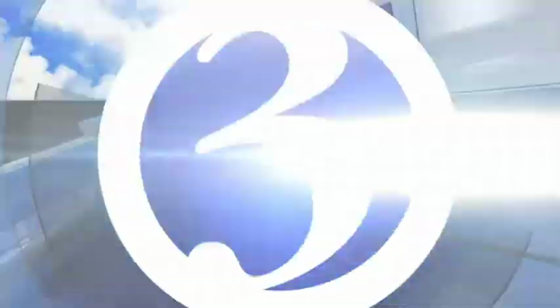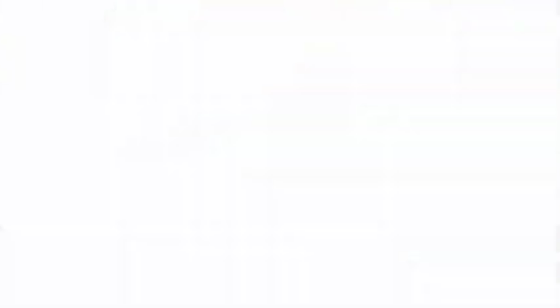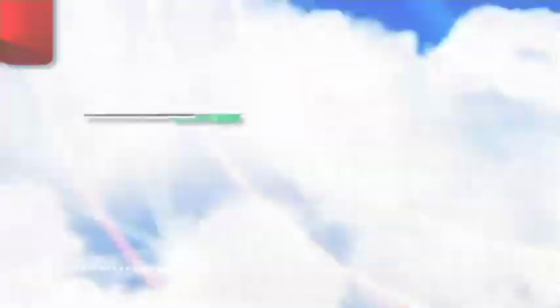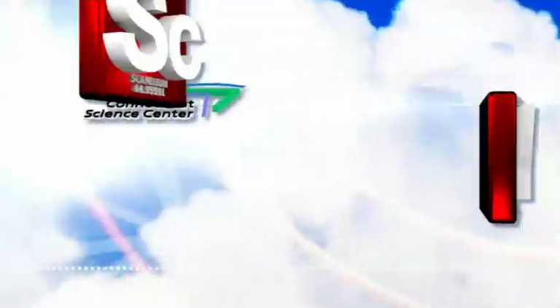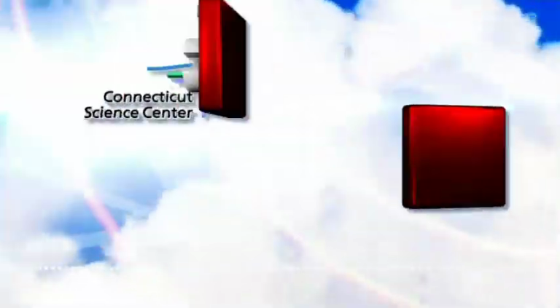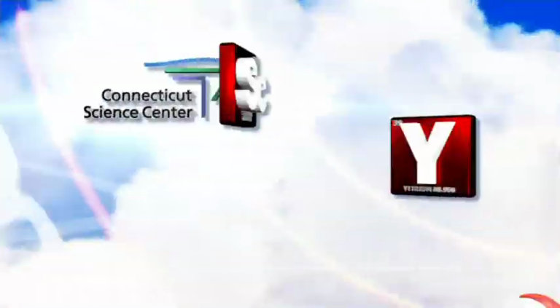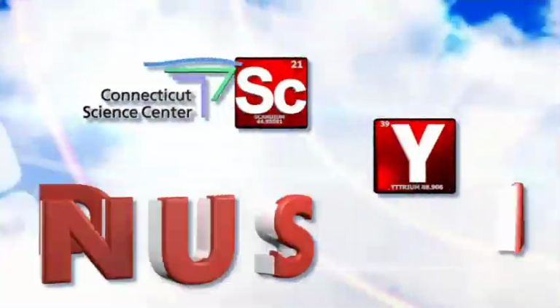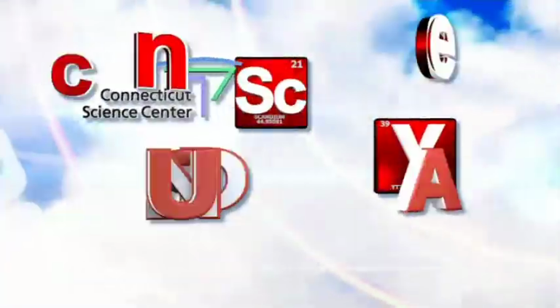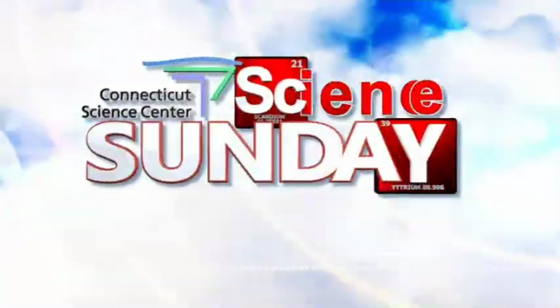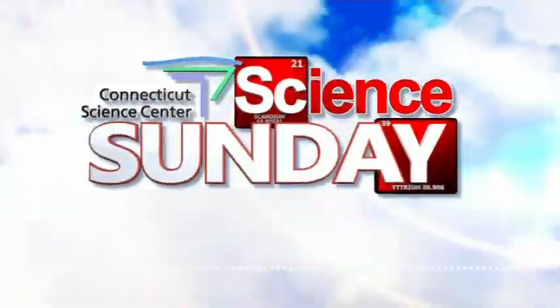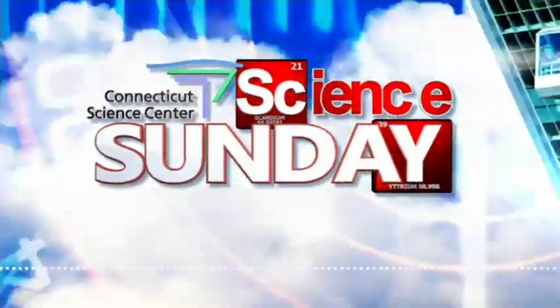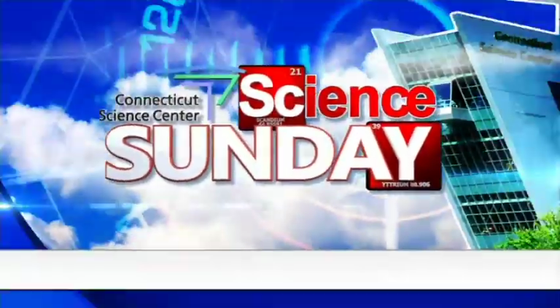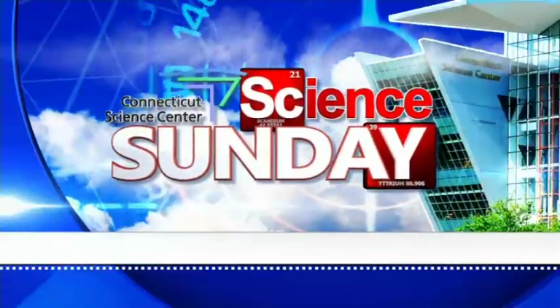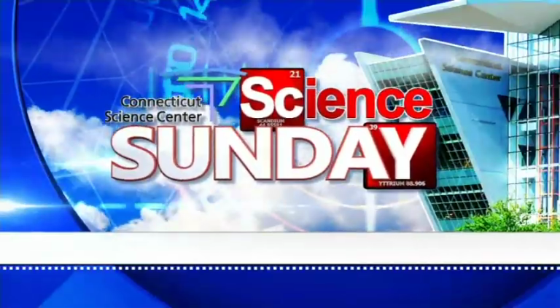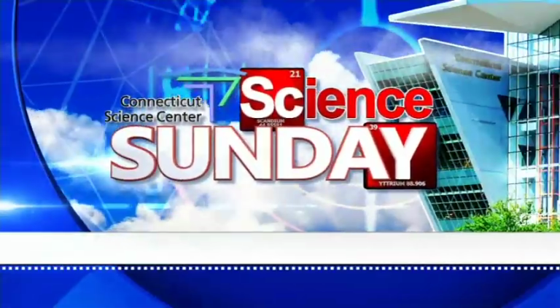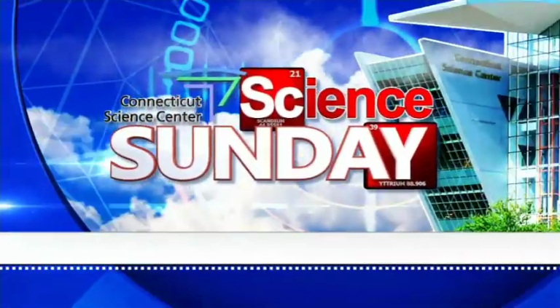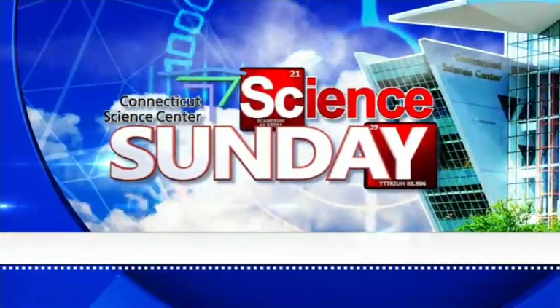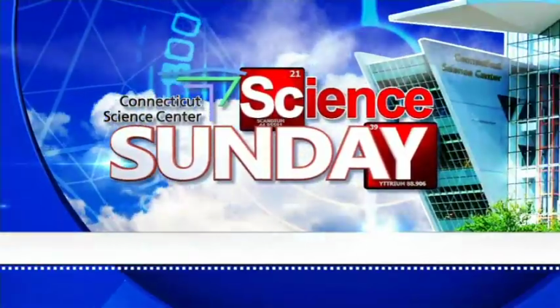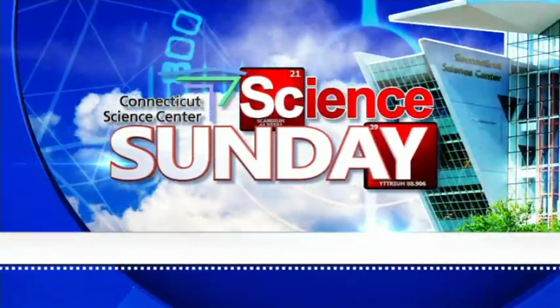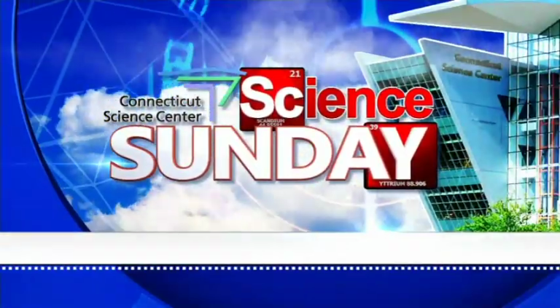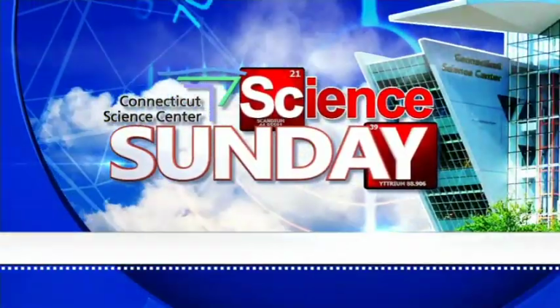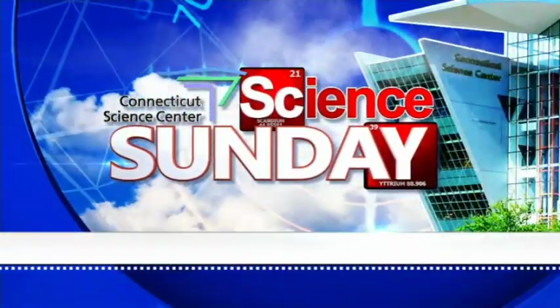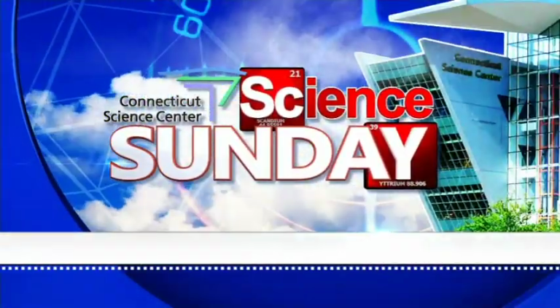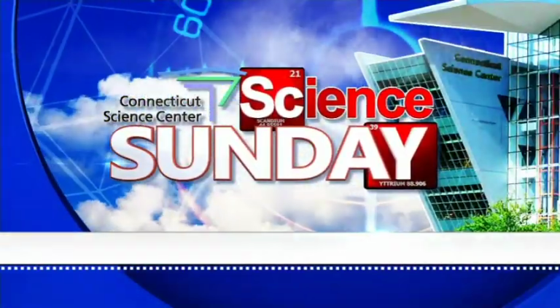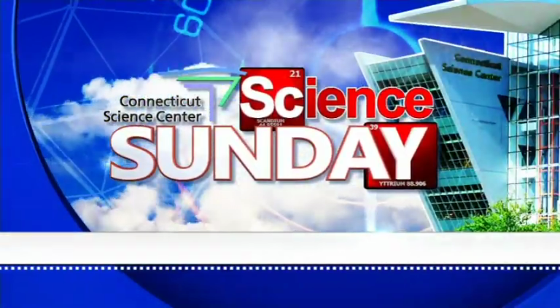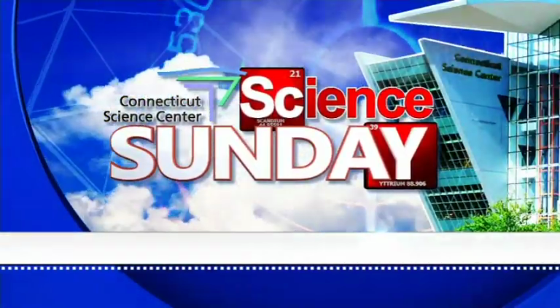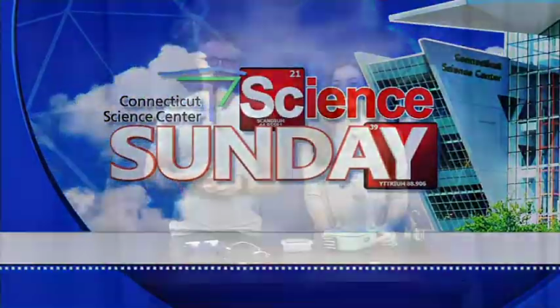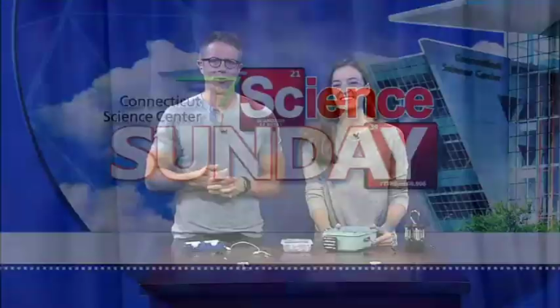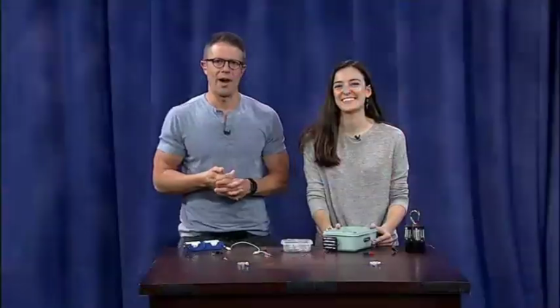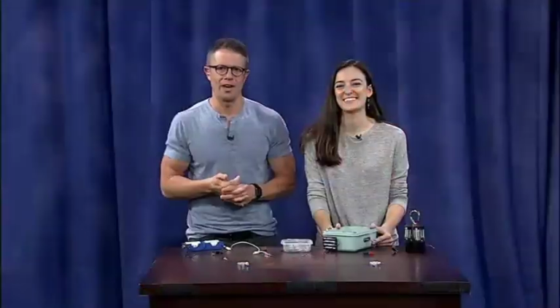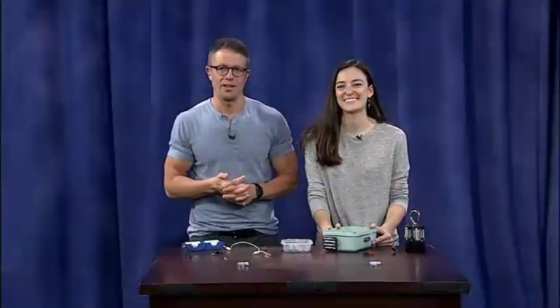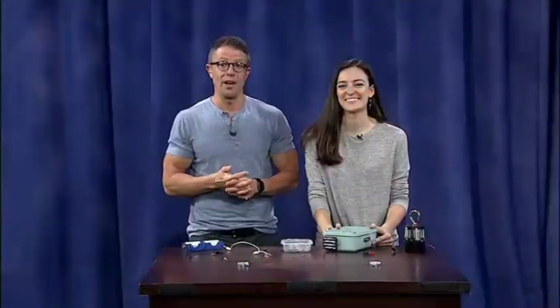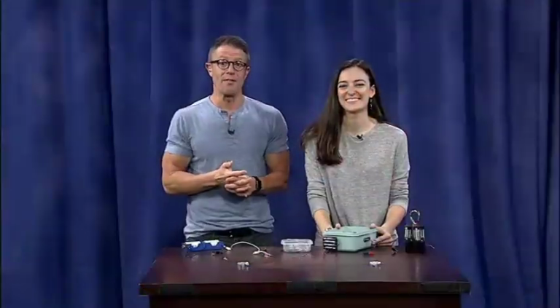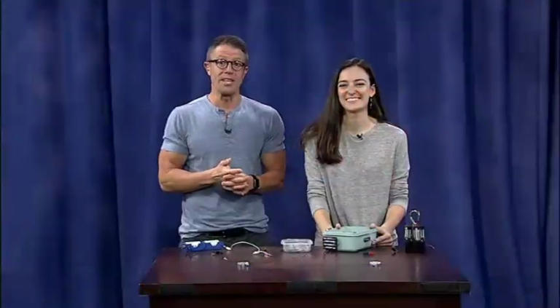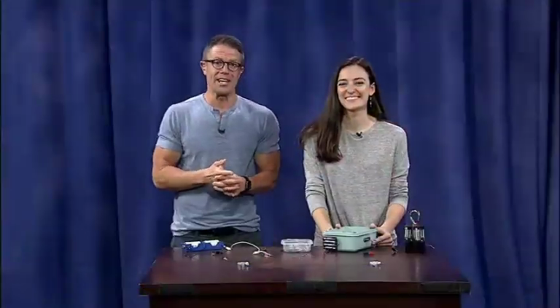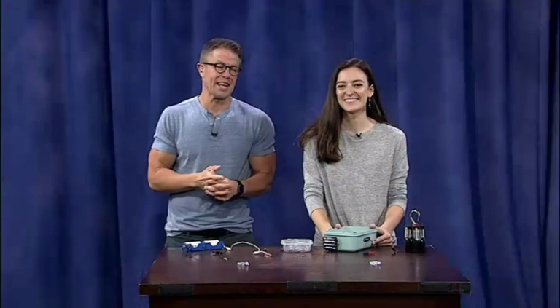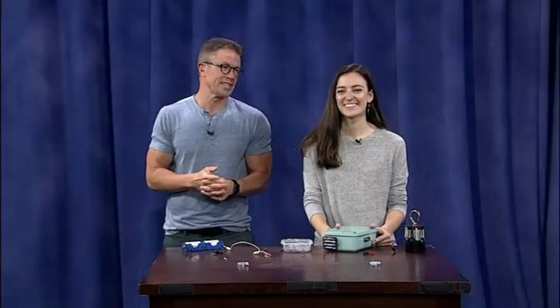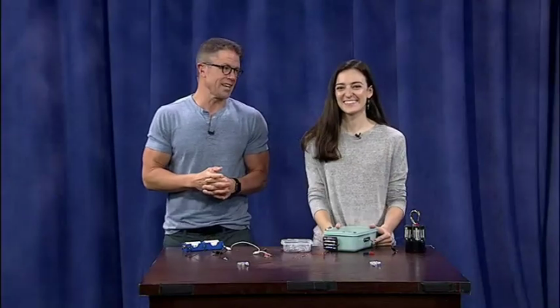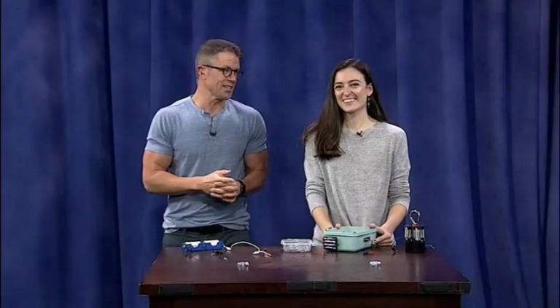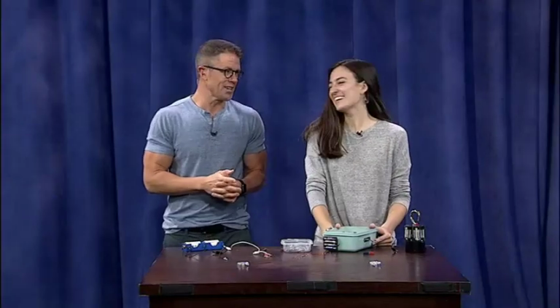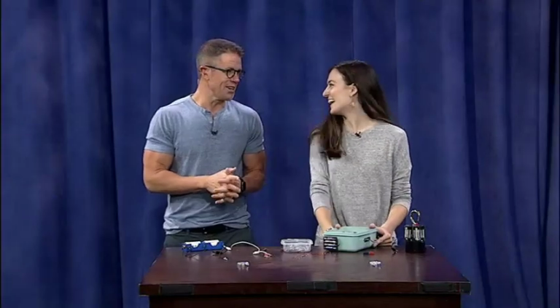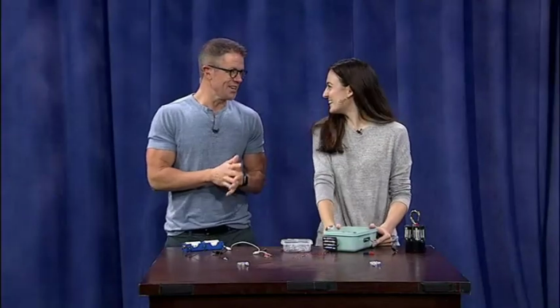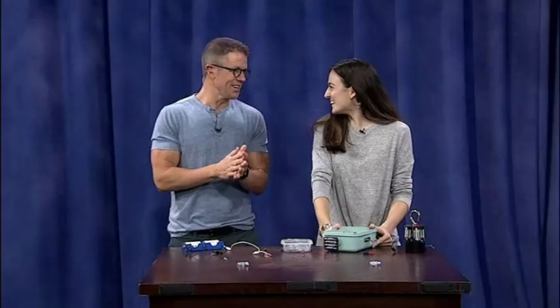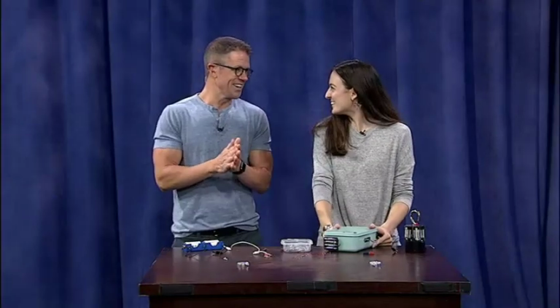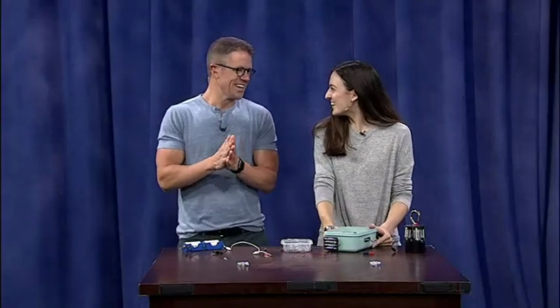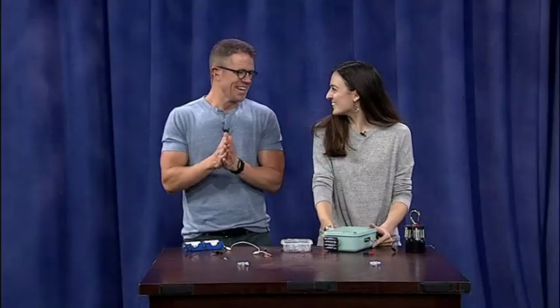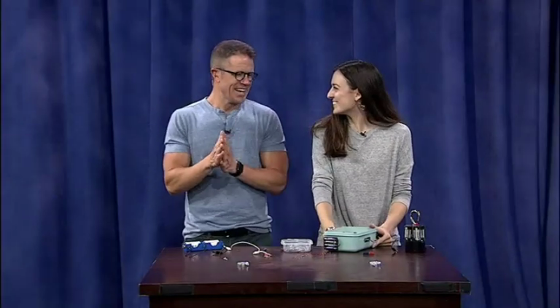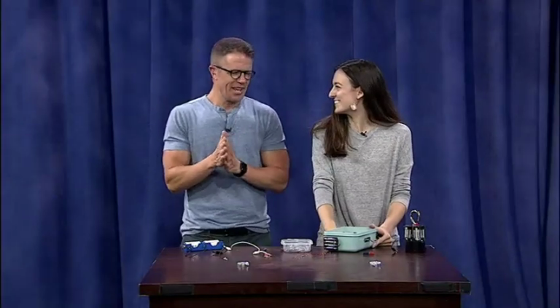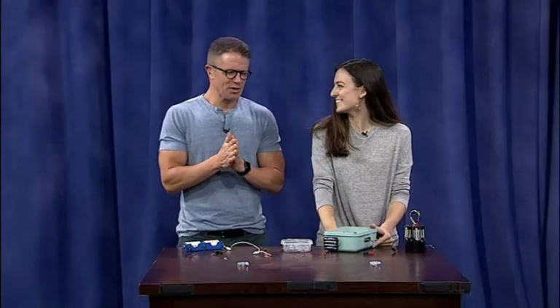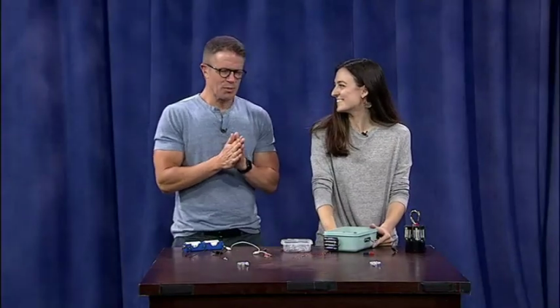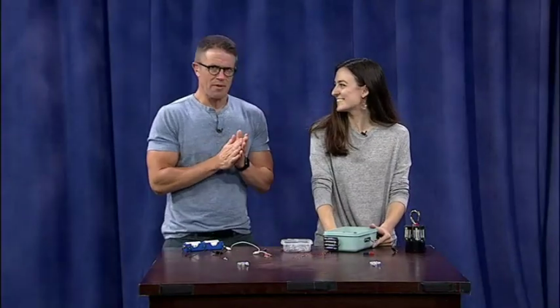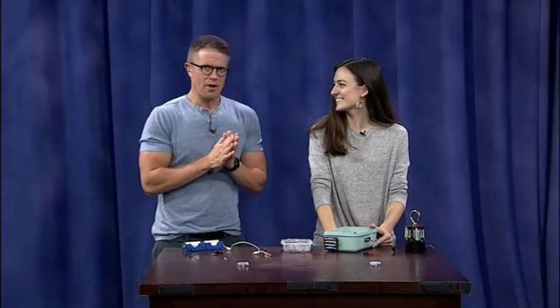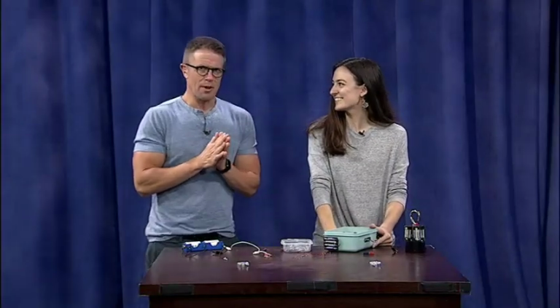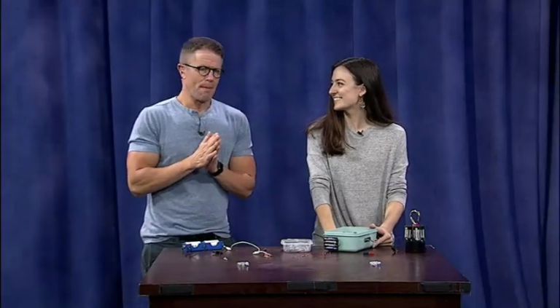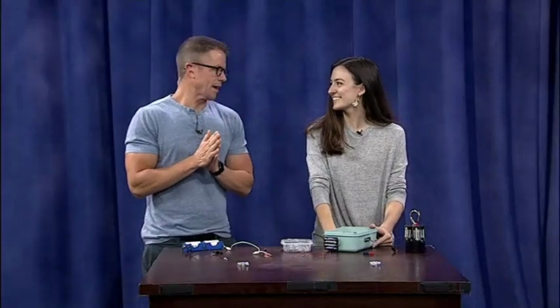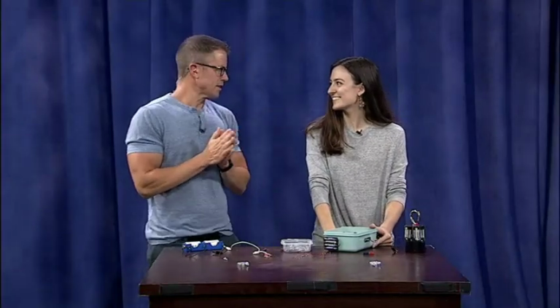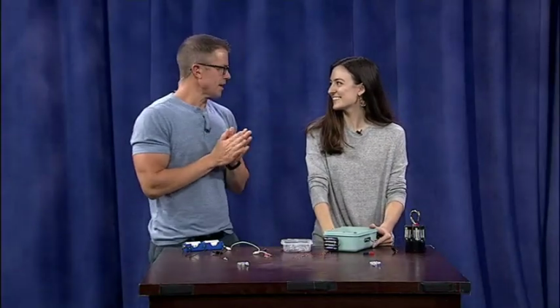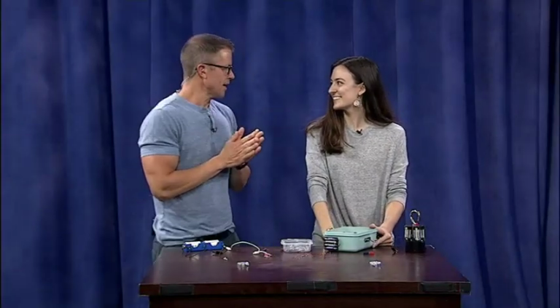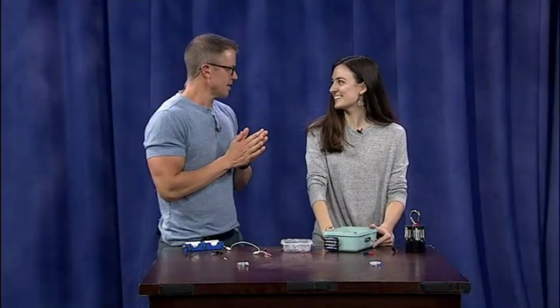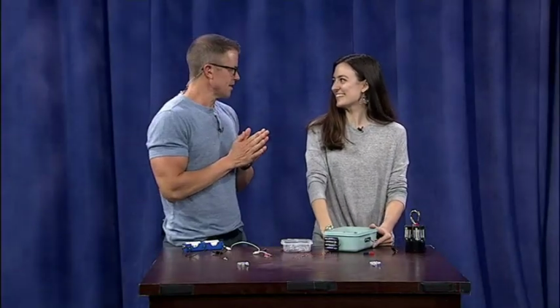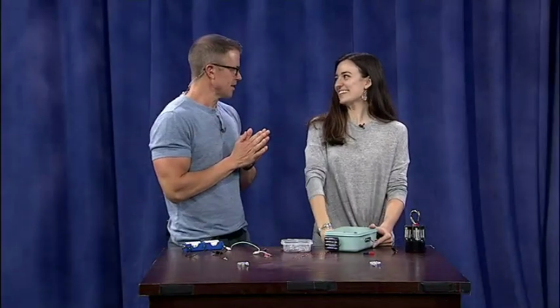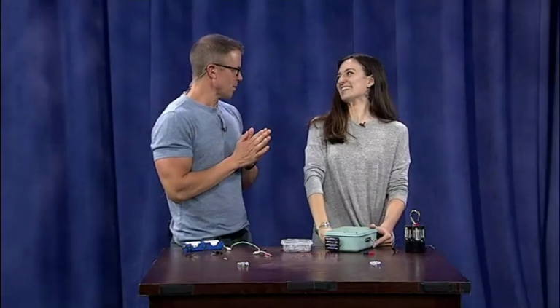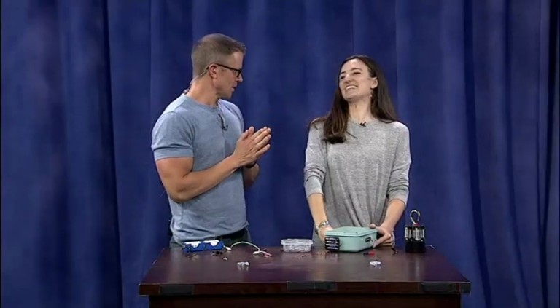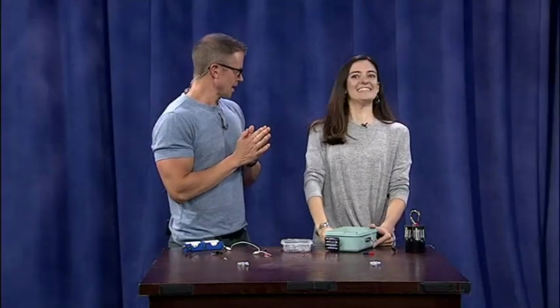Time for another edition of Science Sunday, joined by Aoife Ryle of the Connecticut Science Center. And this is going to be a very magnetizing segment today.